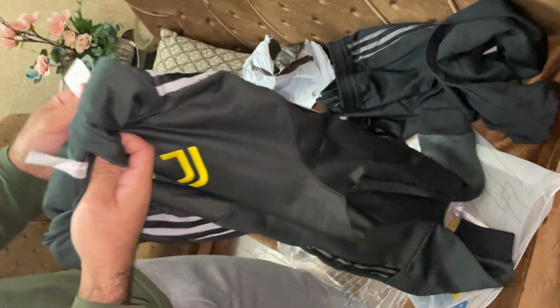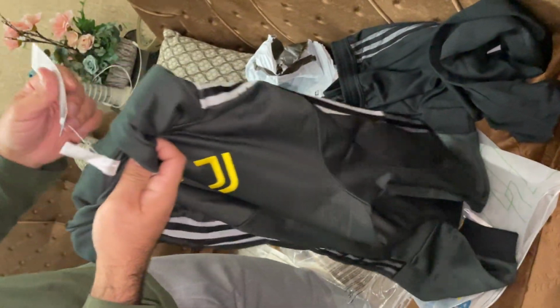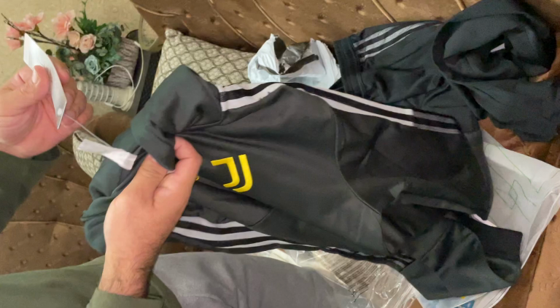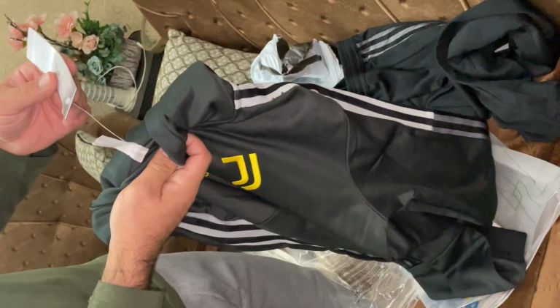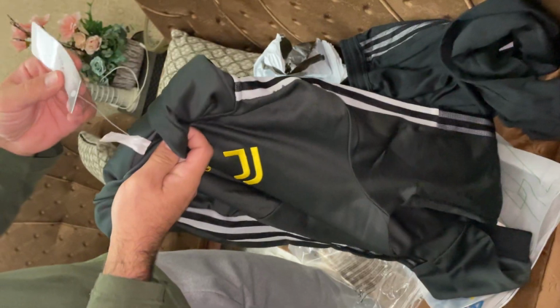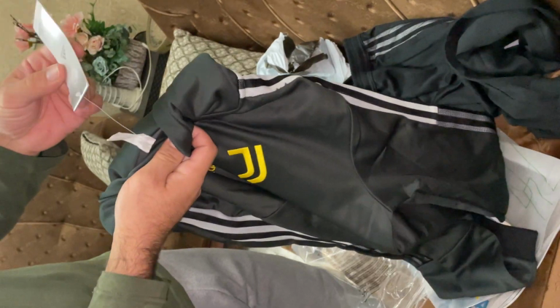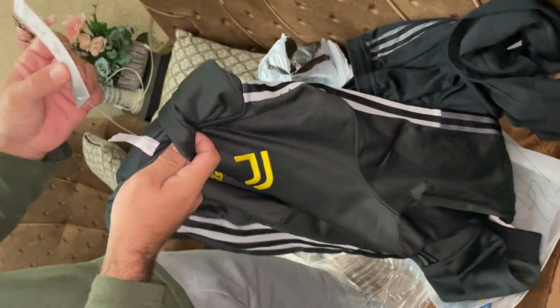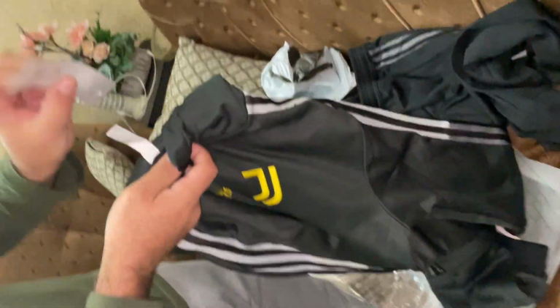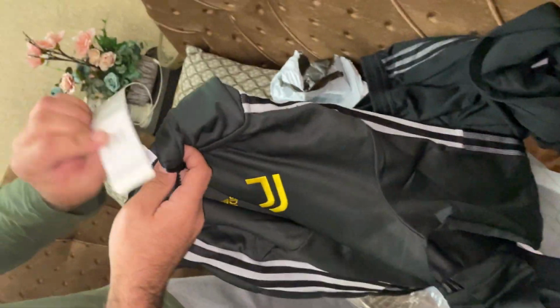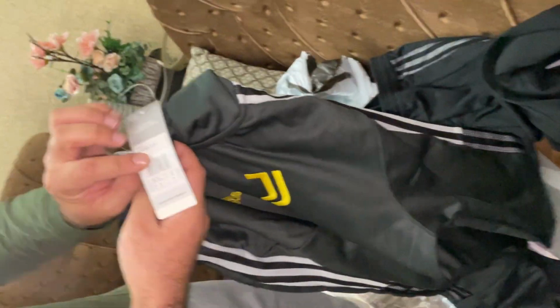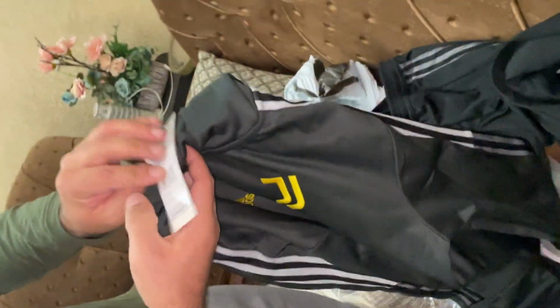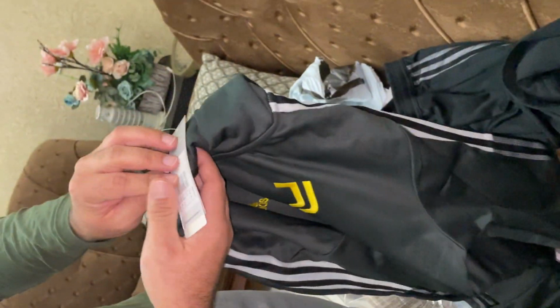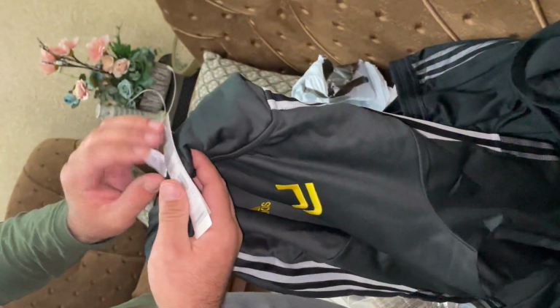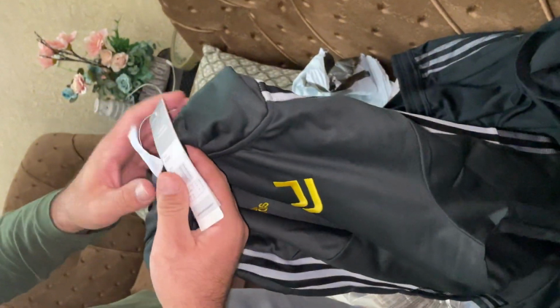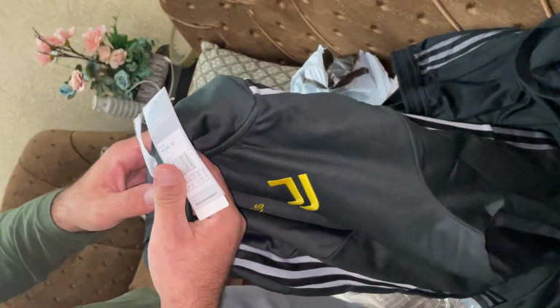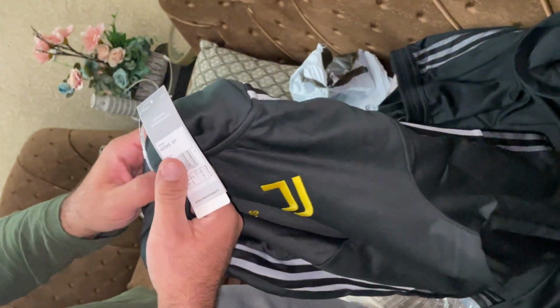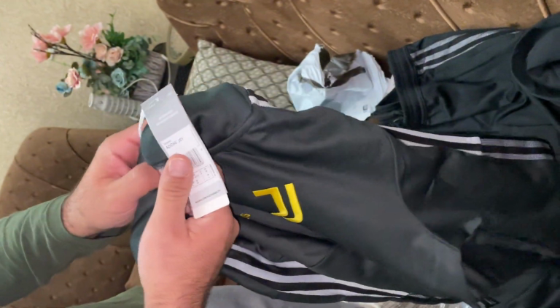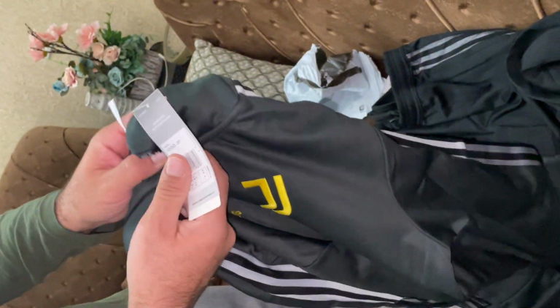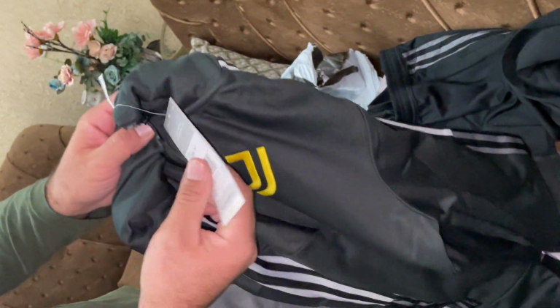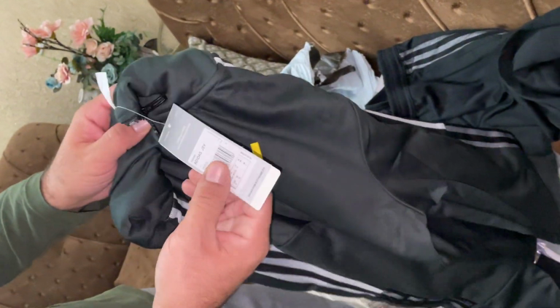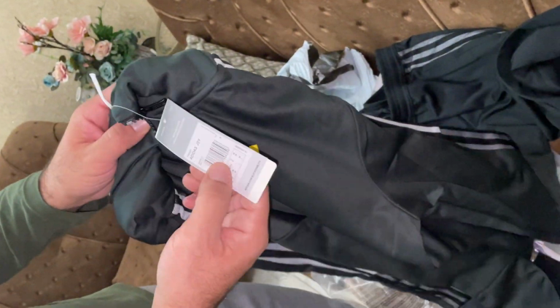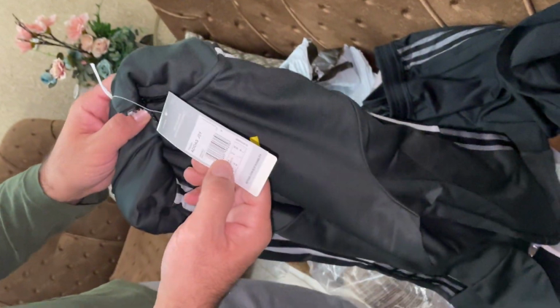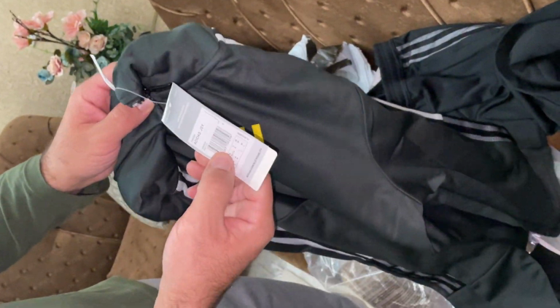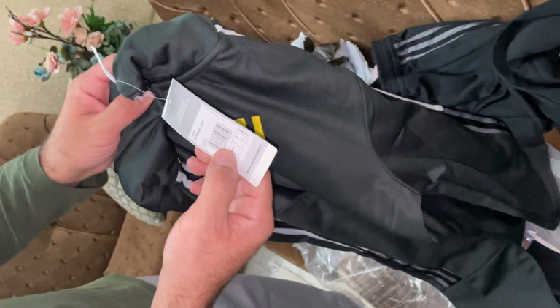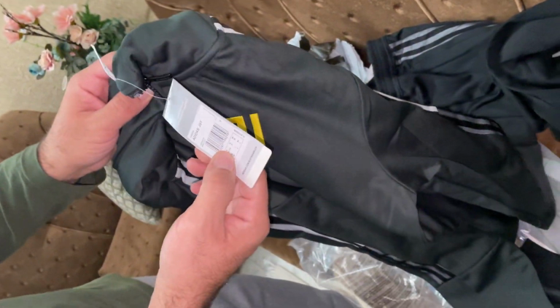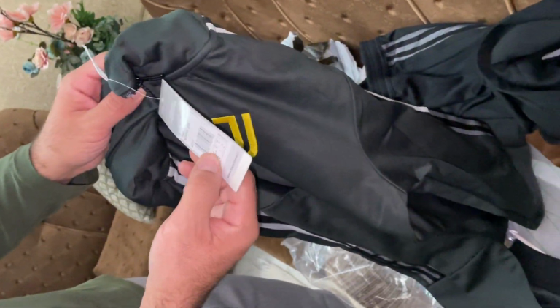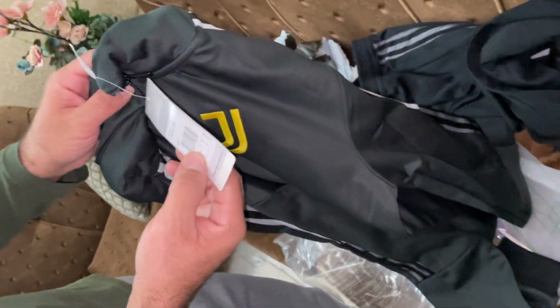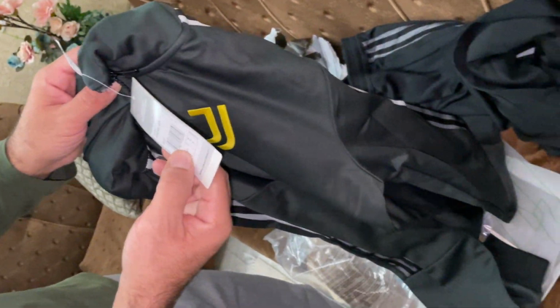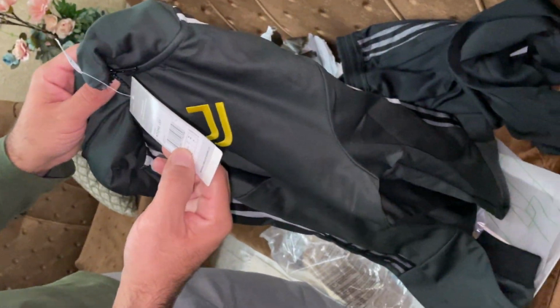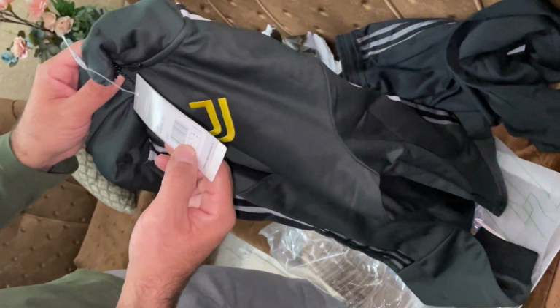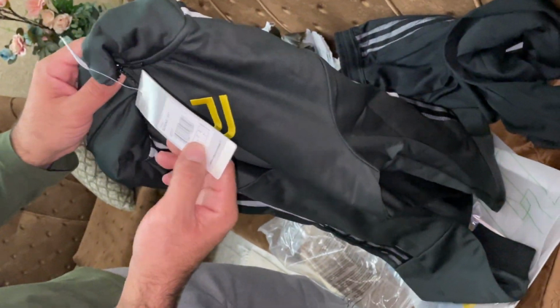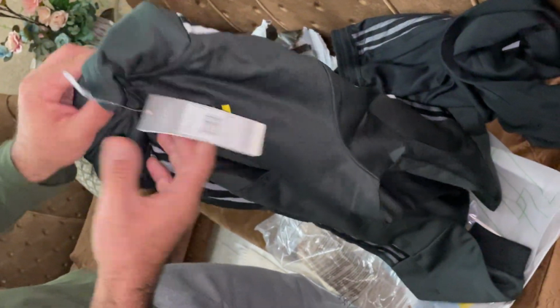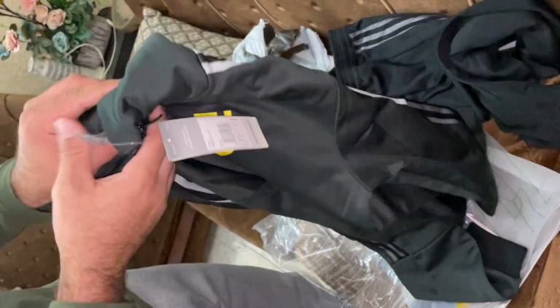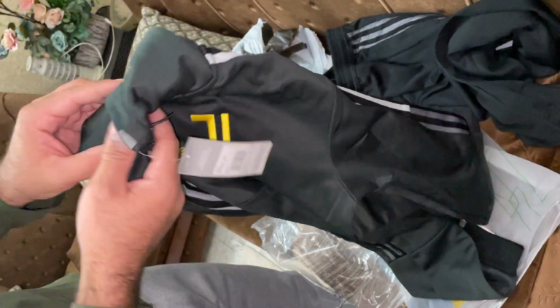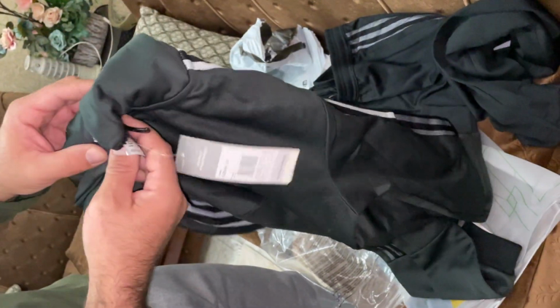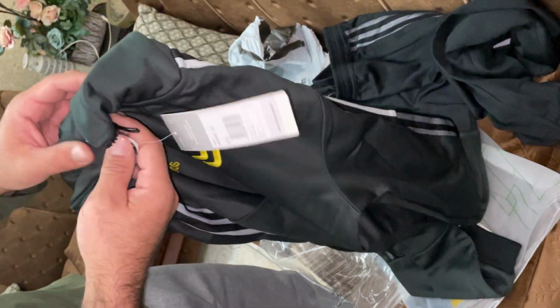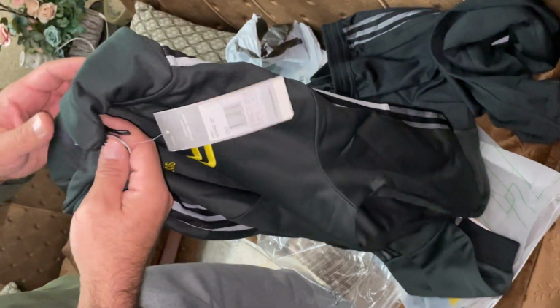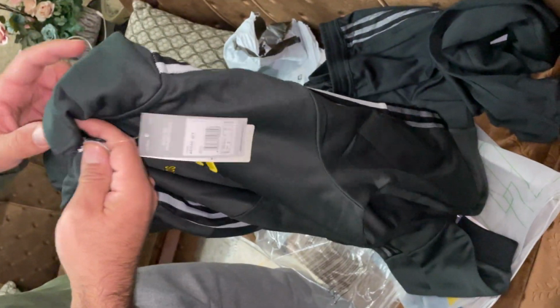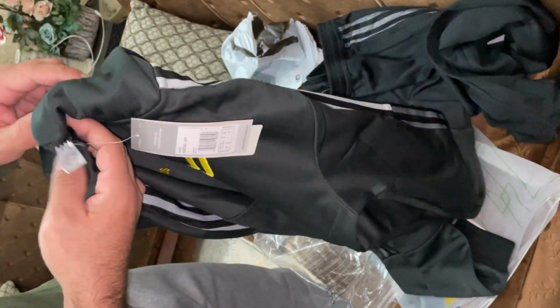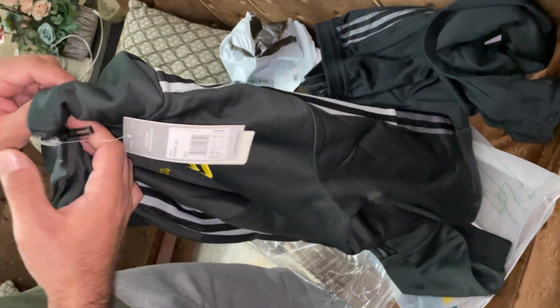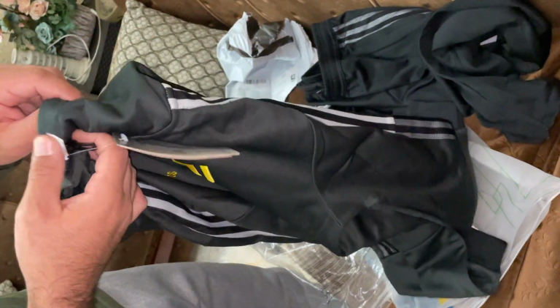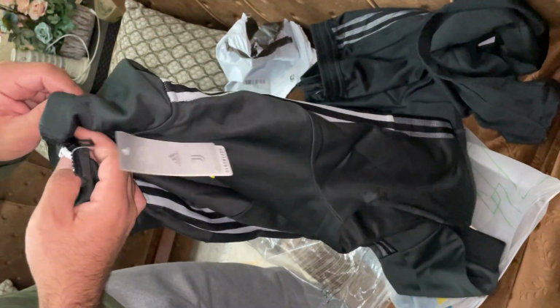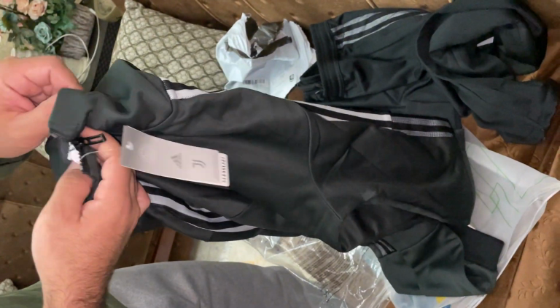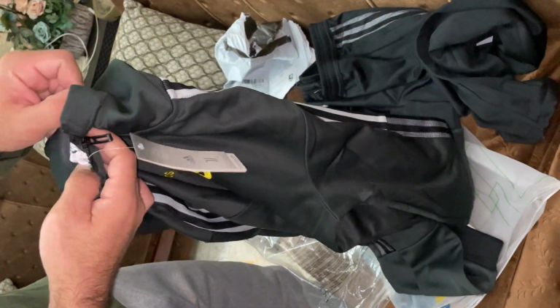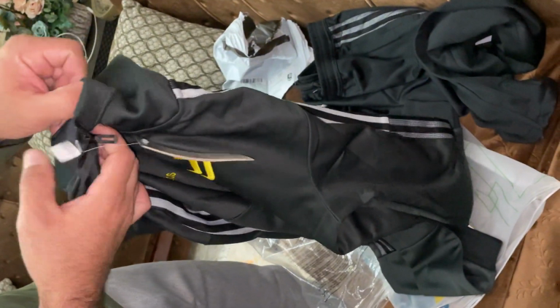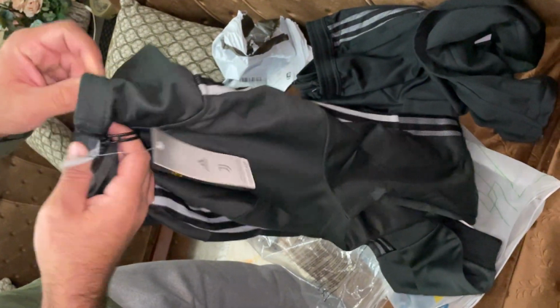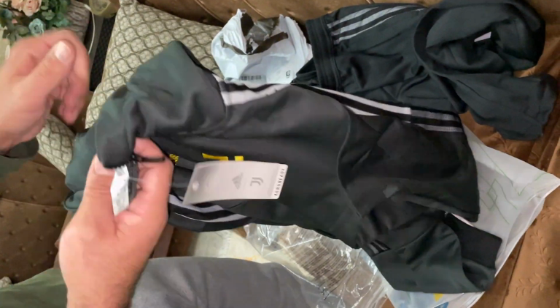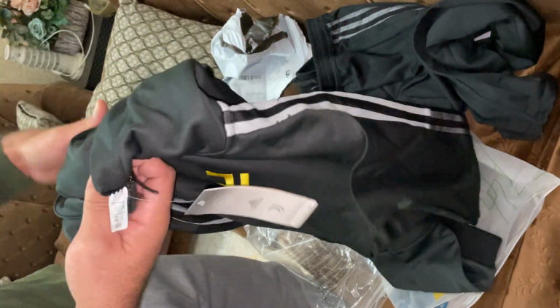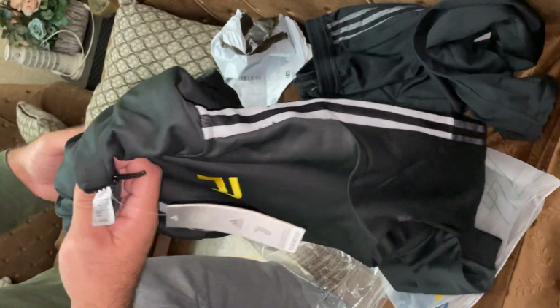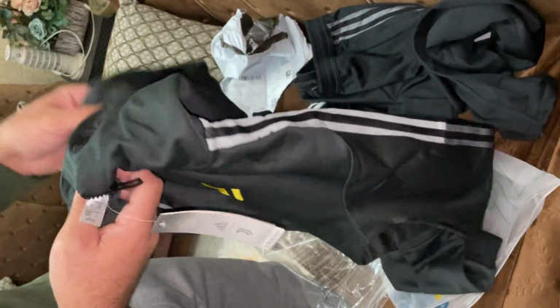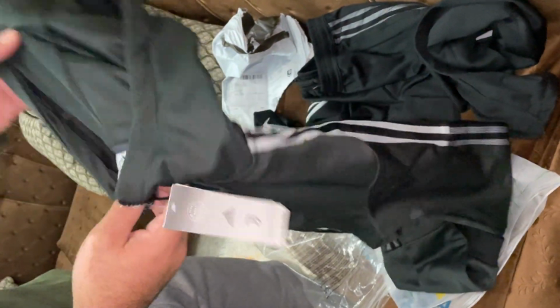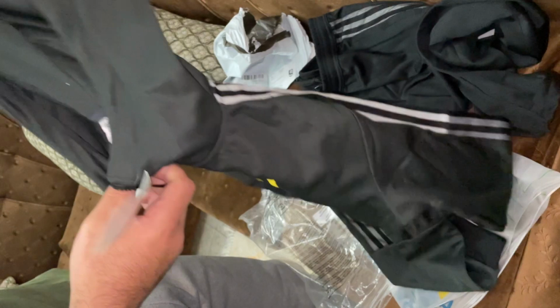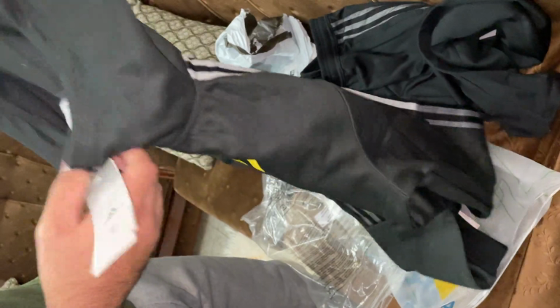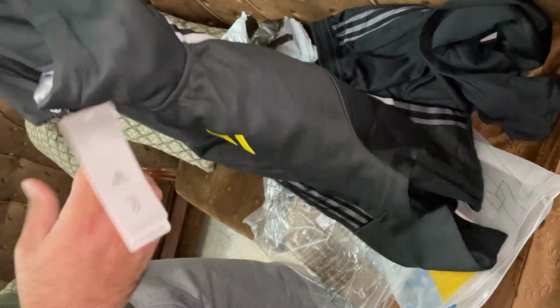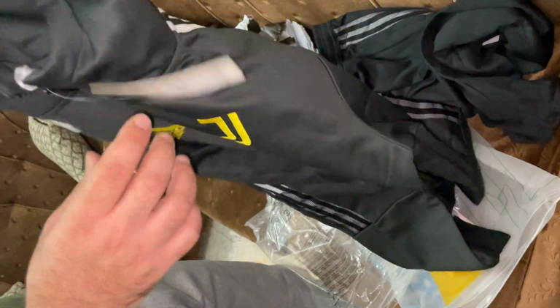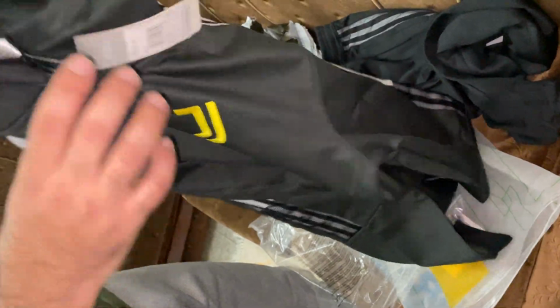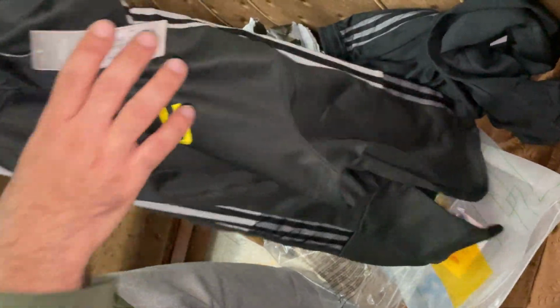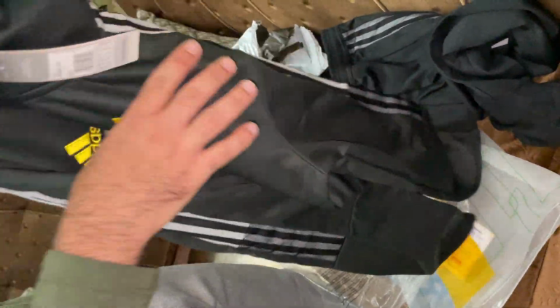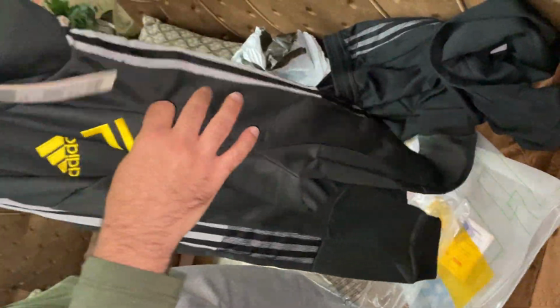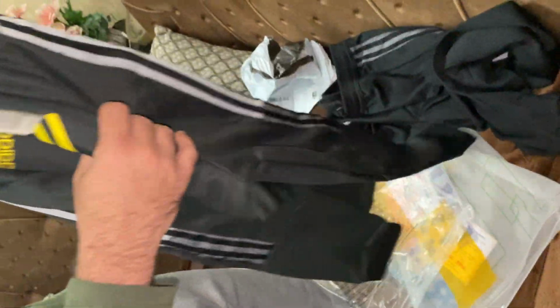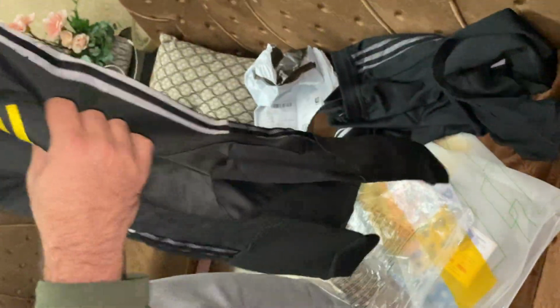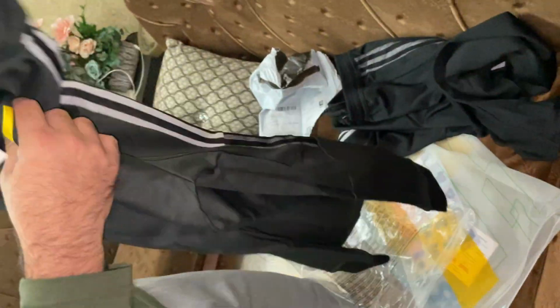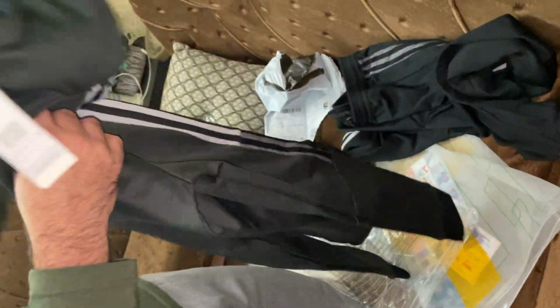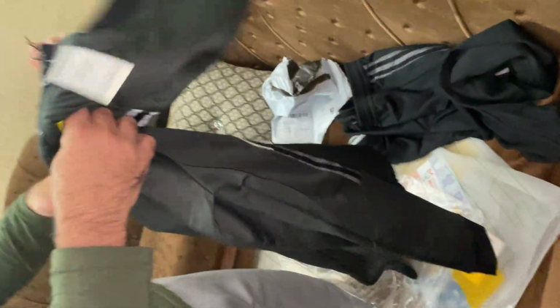This is the medium size — Adidas with the hat. This is the jacket.